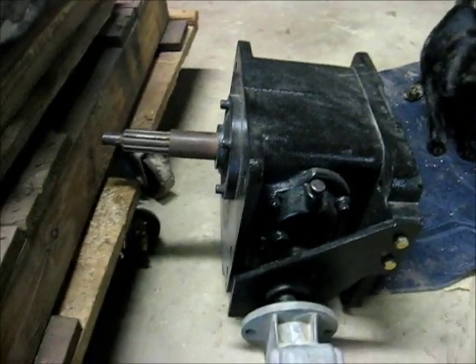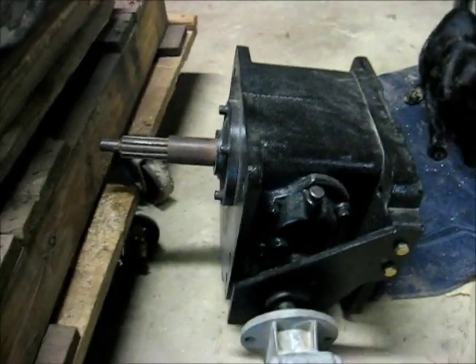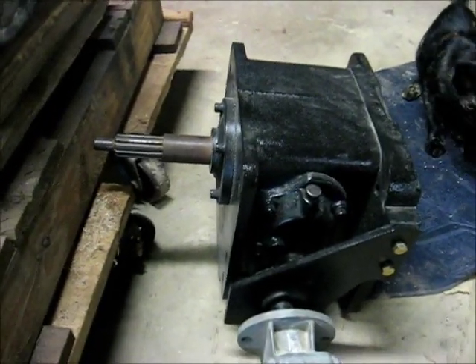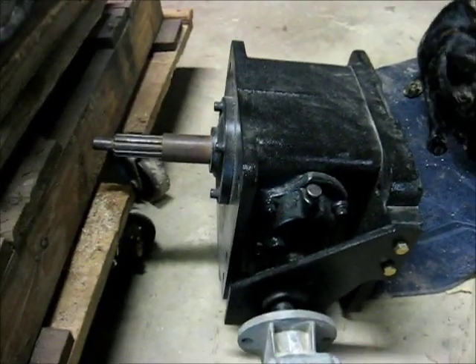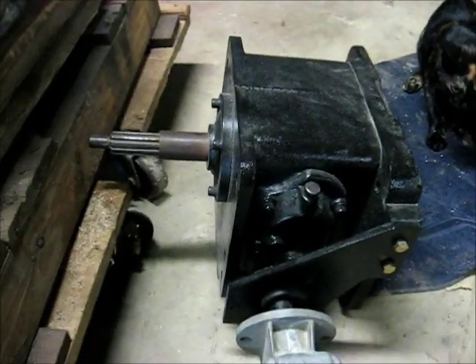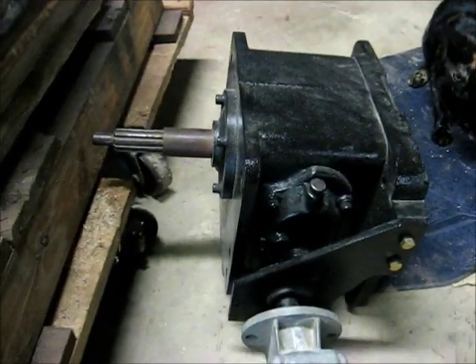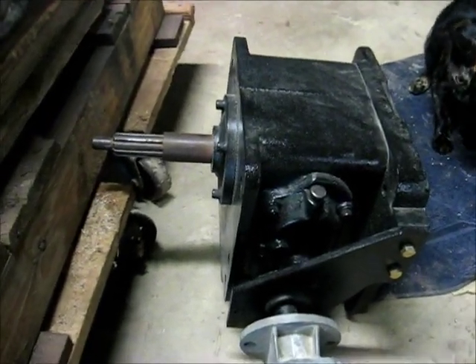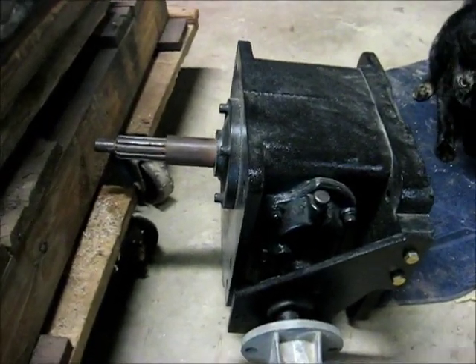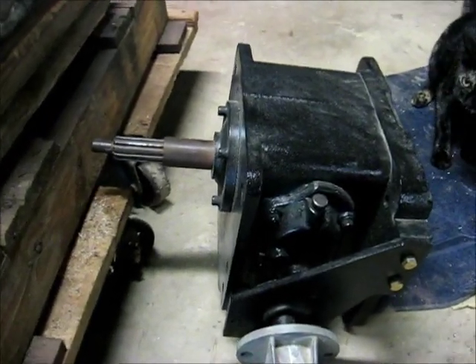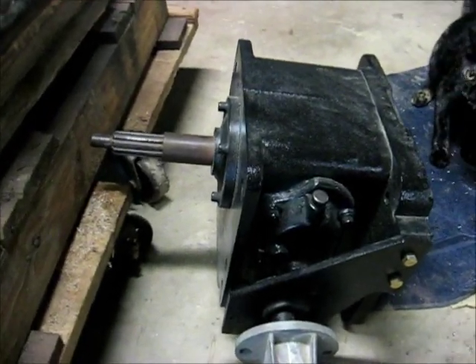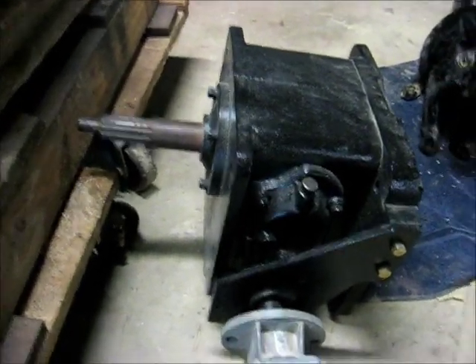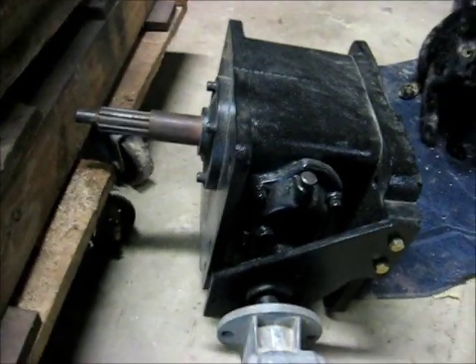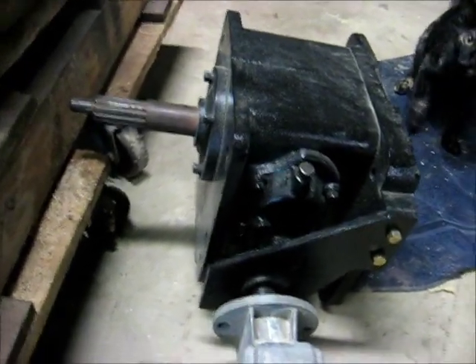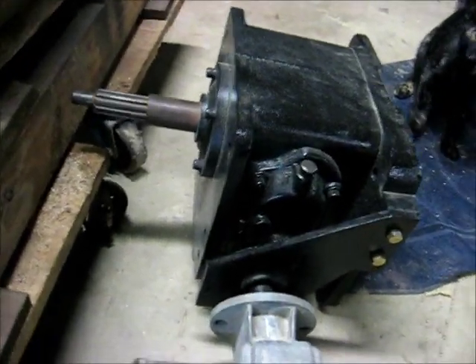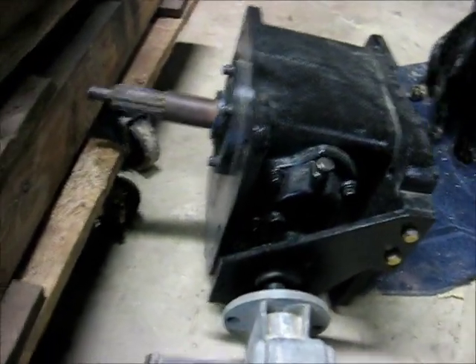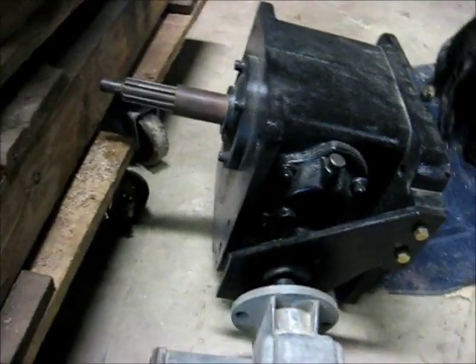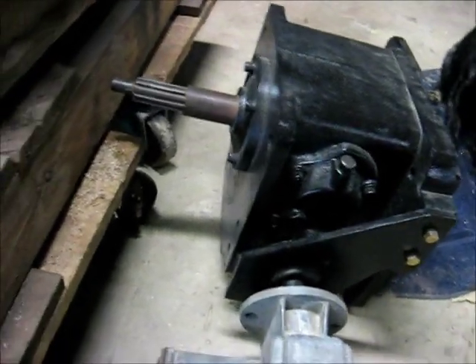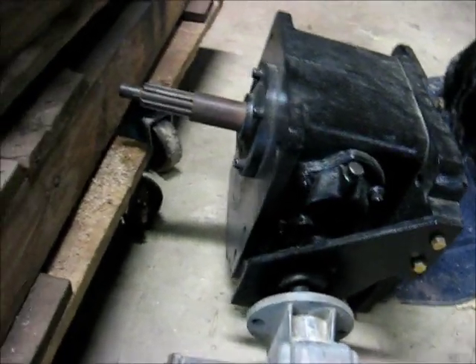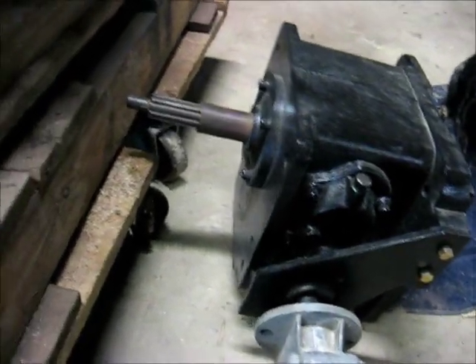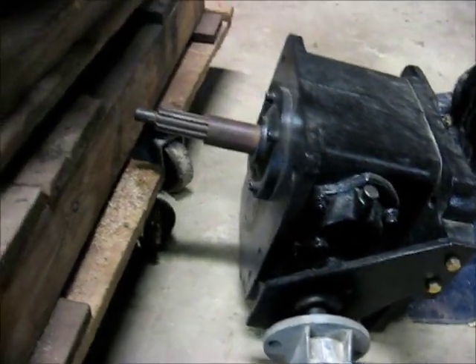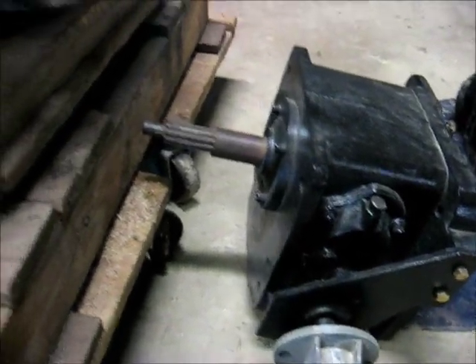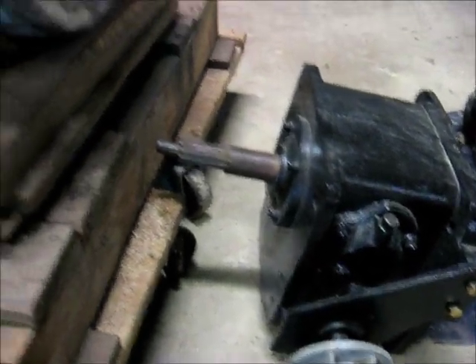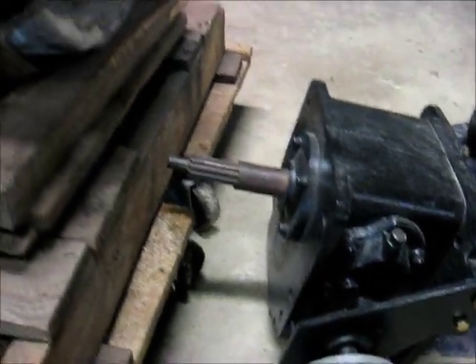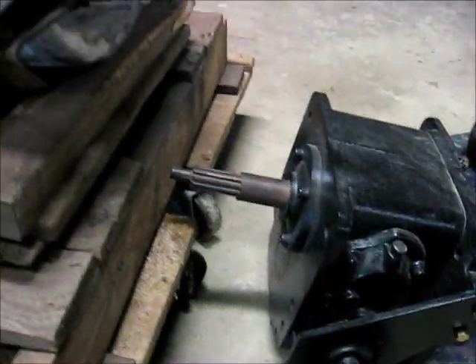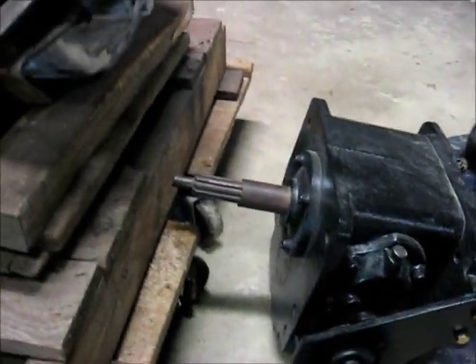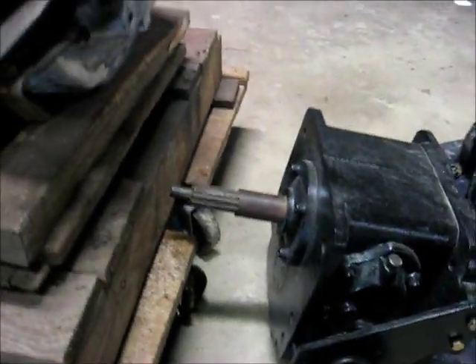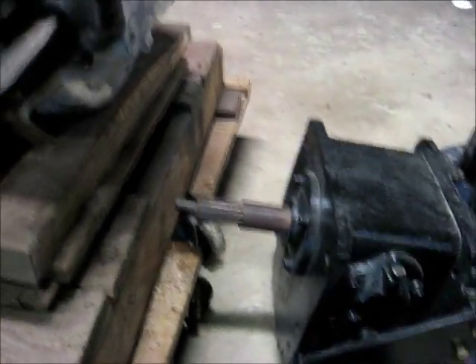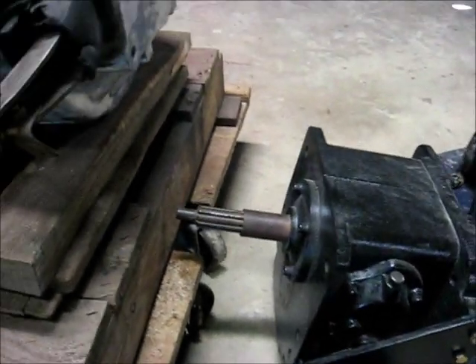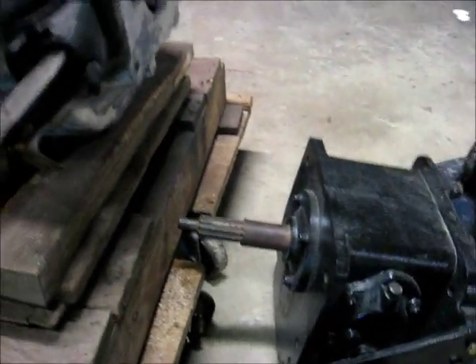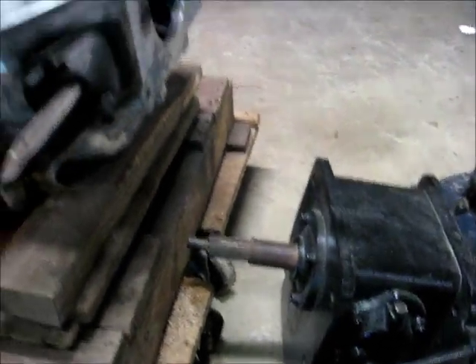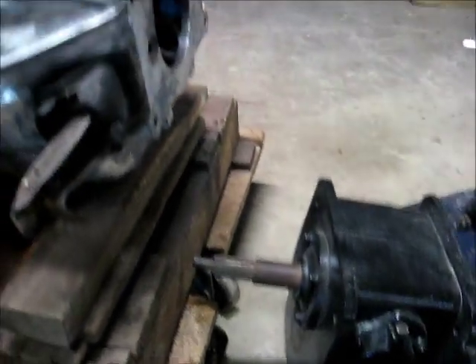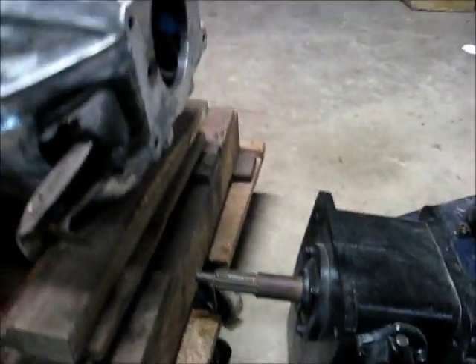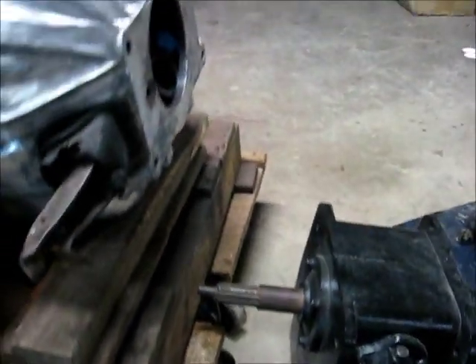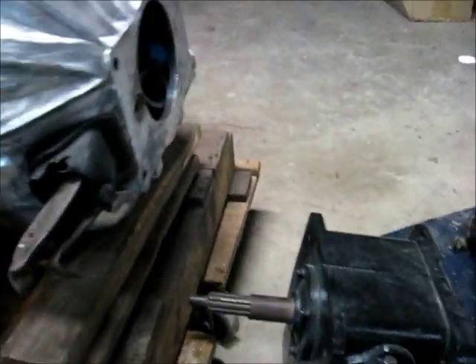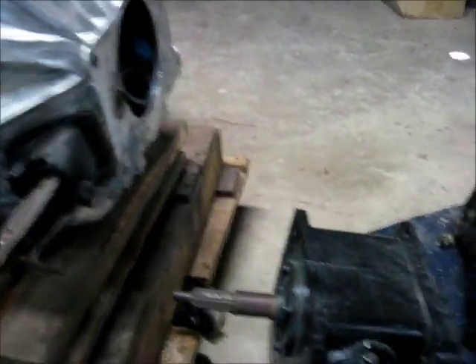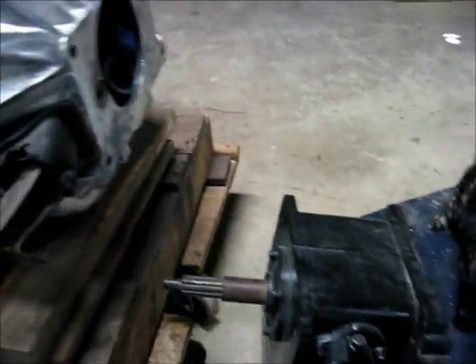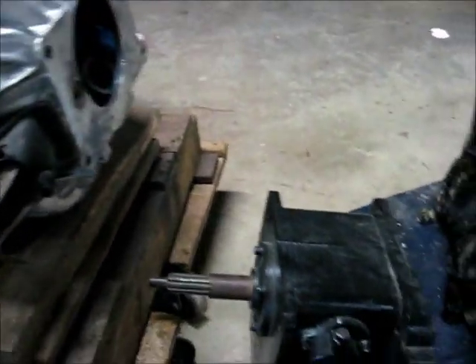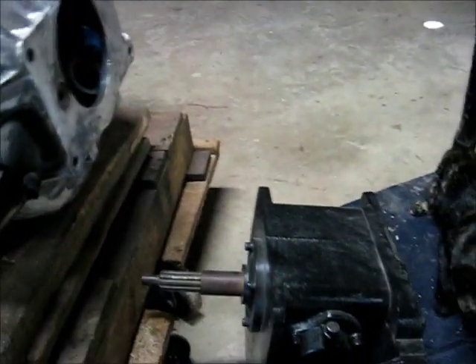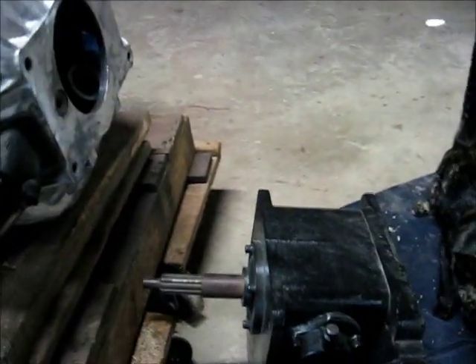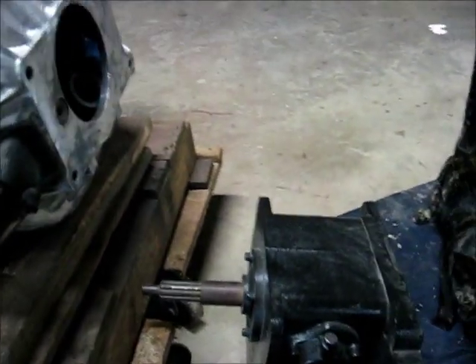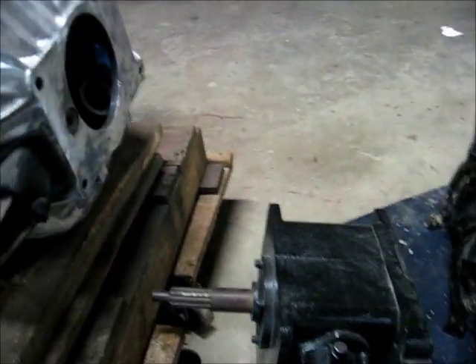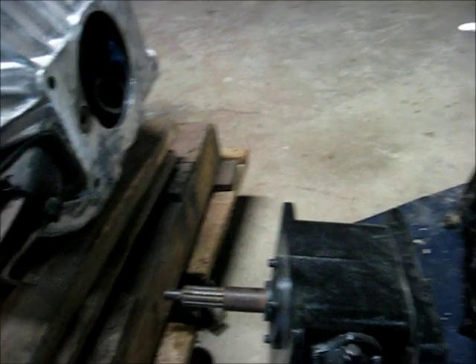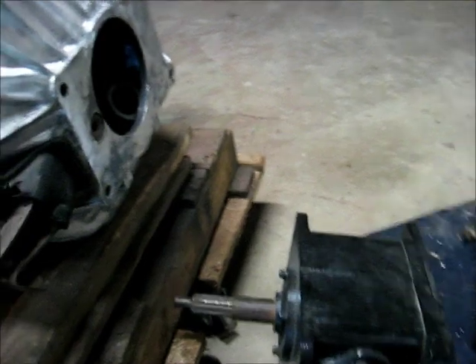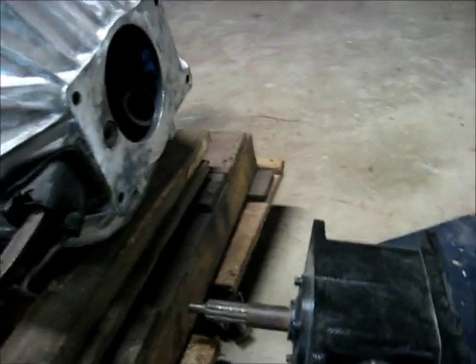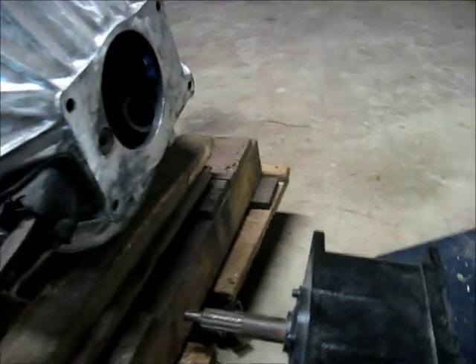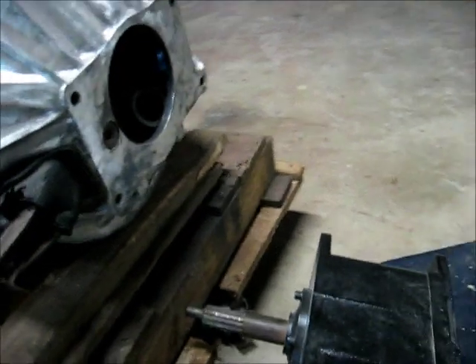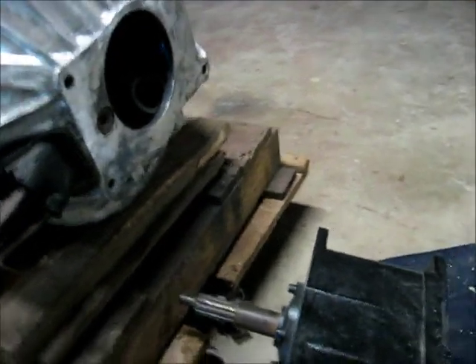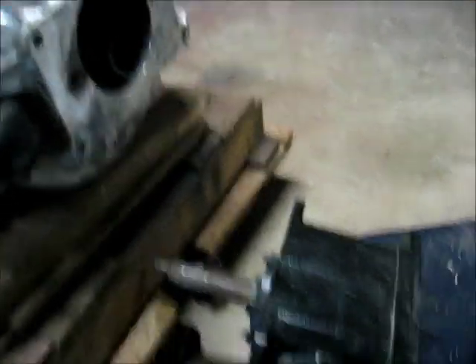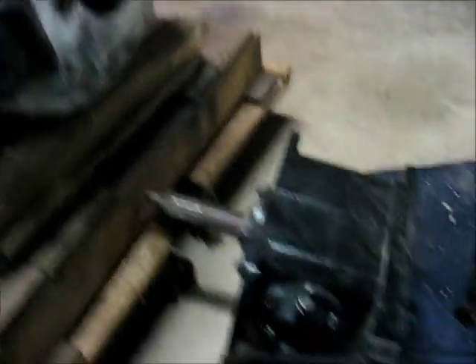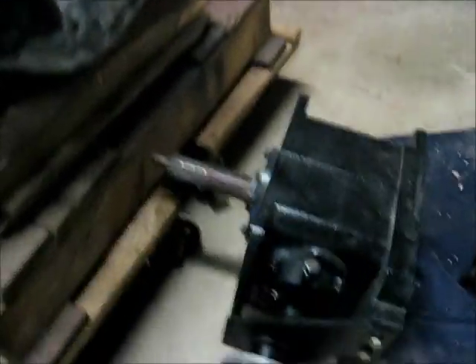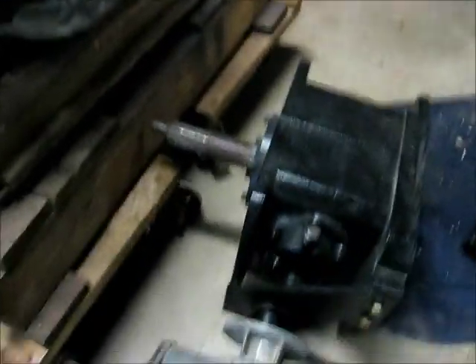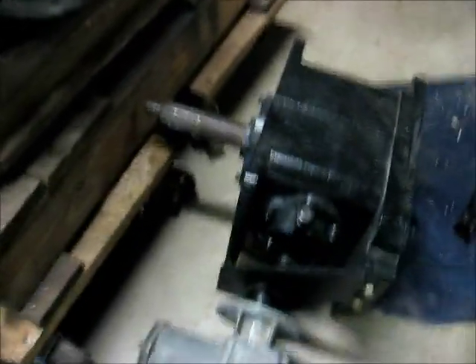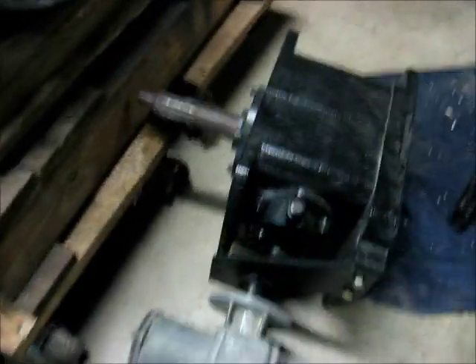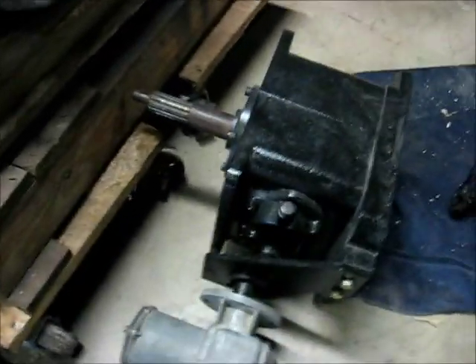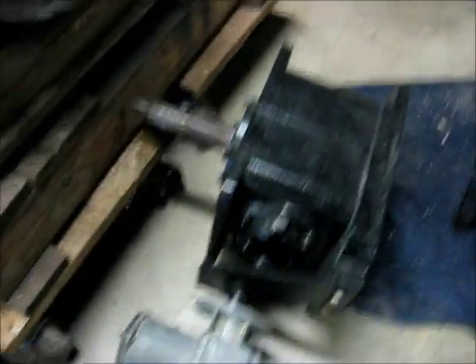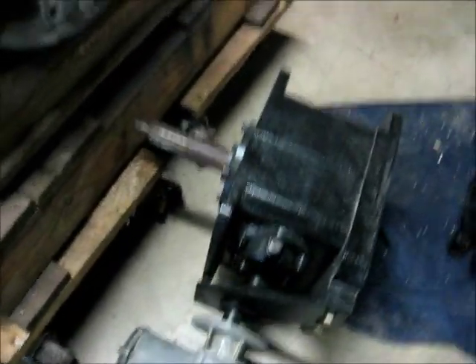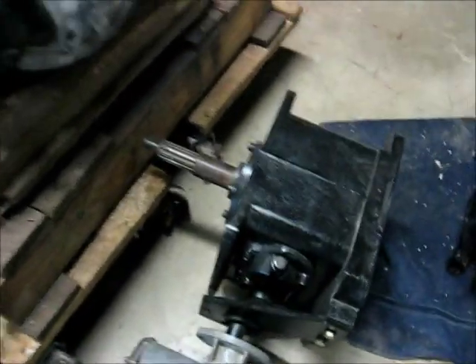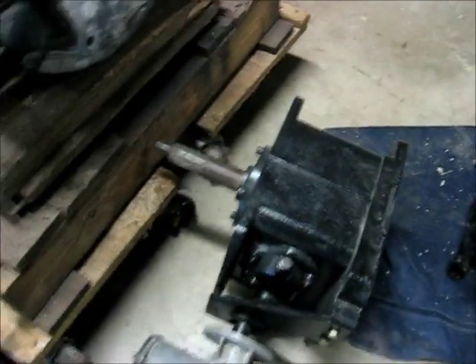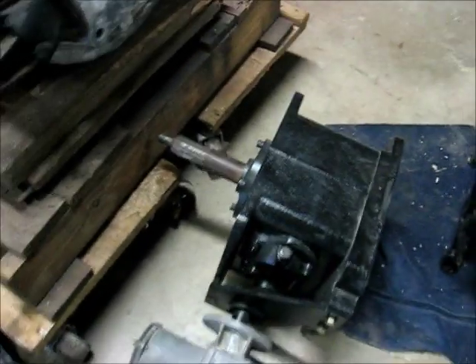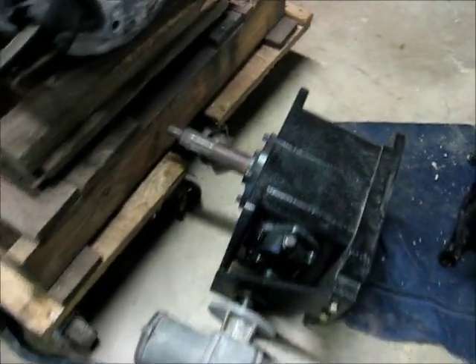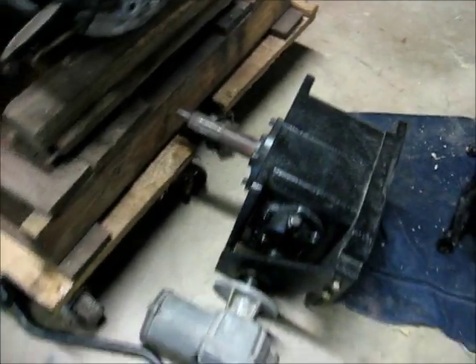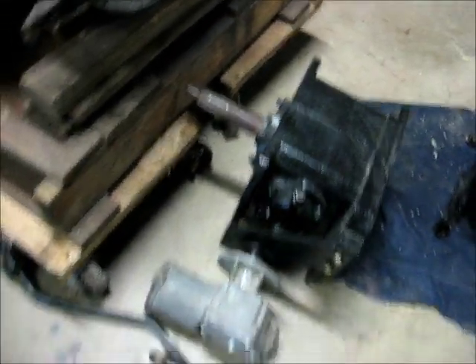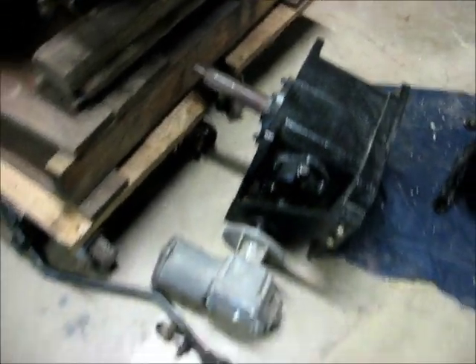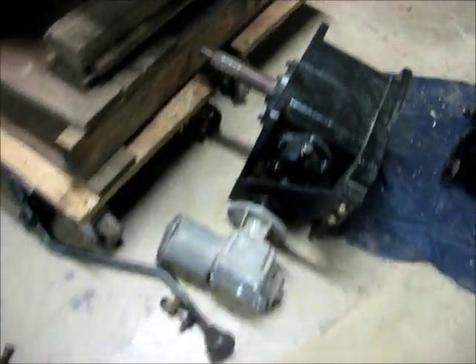This is our overdrive. This is a bolt-right-up.